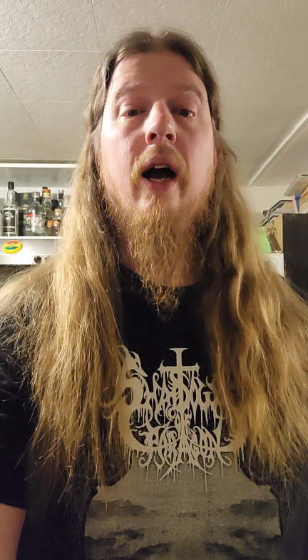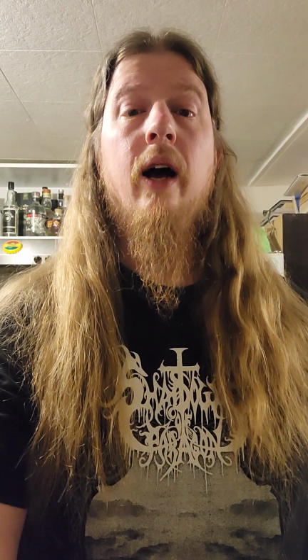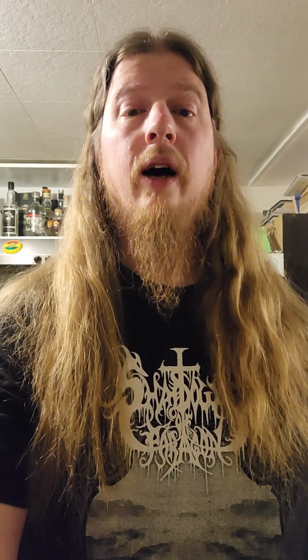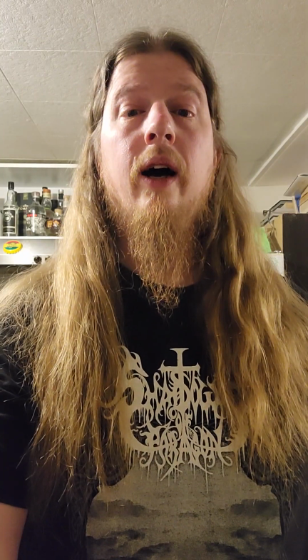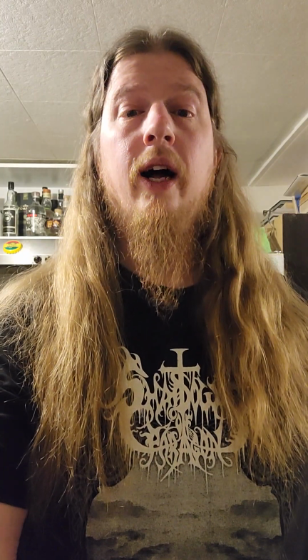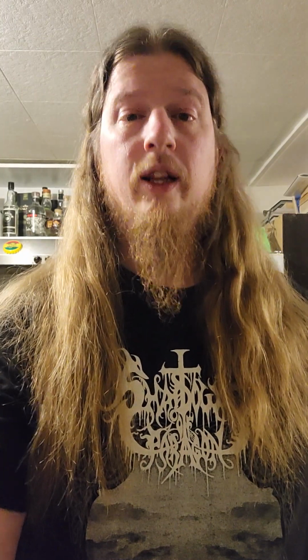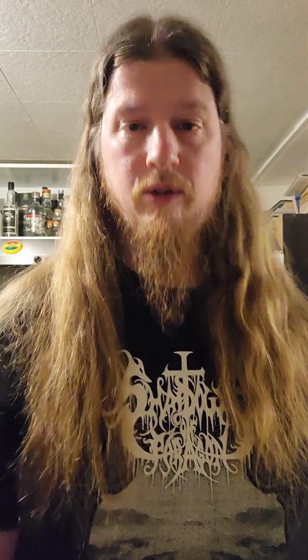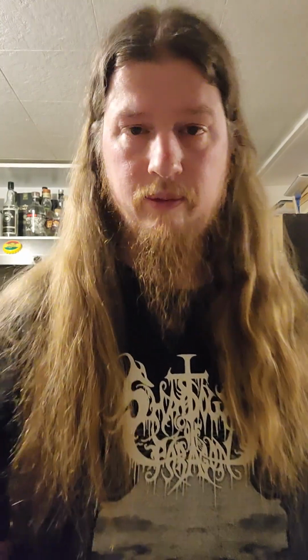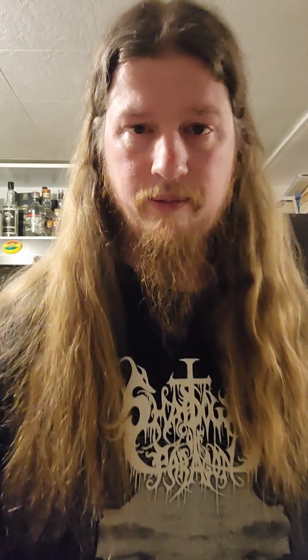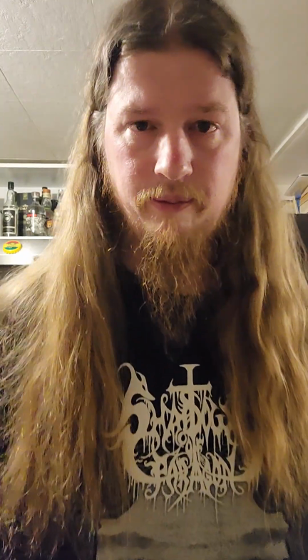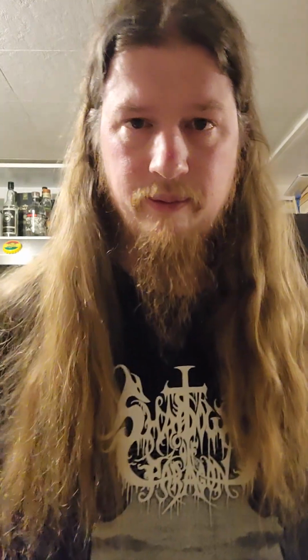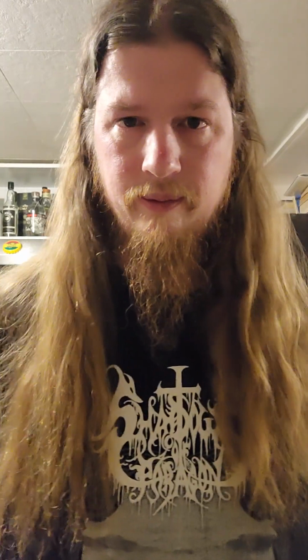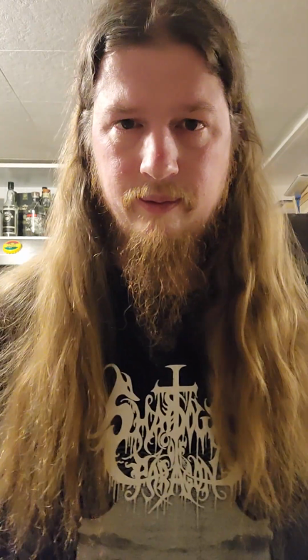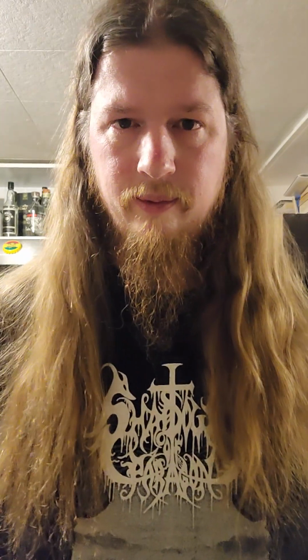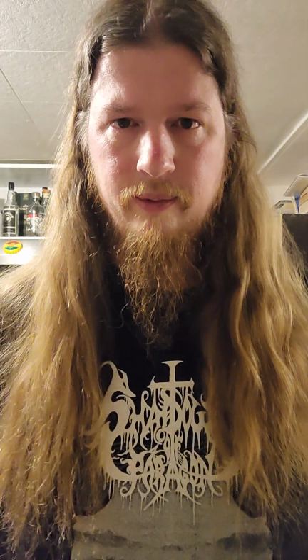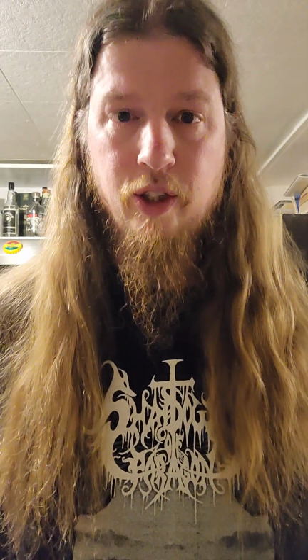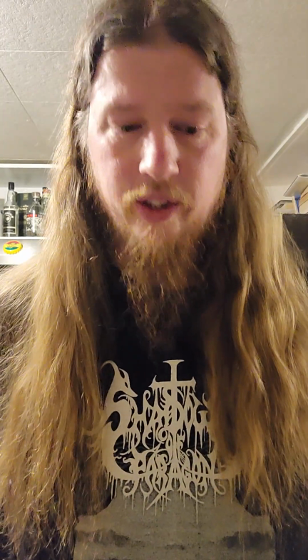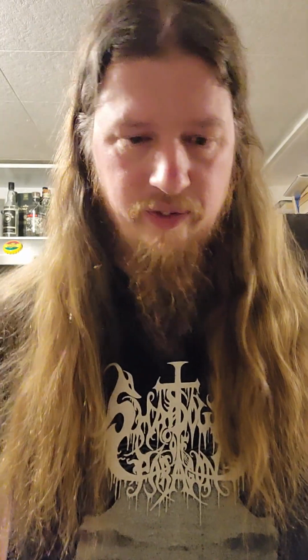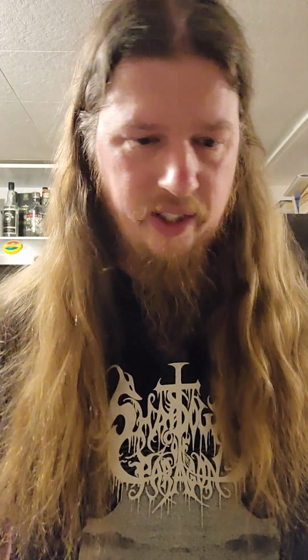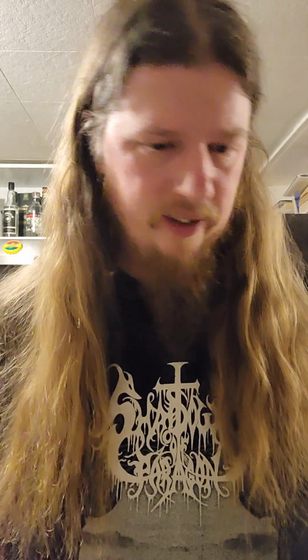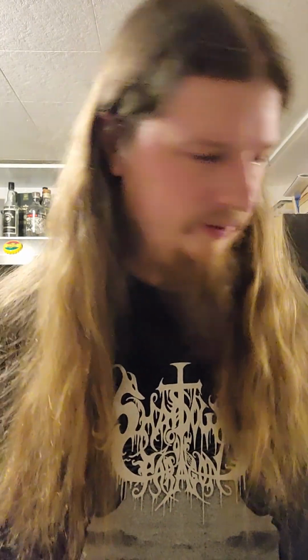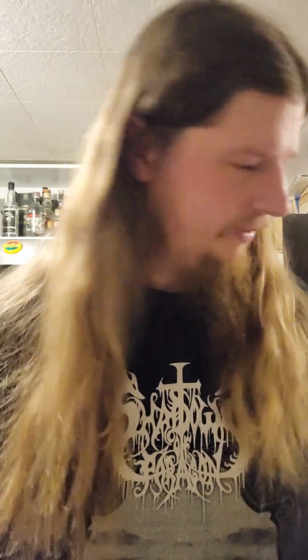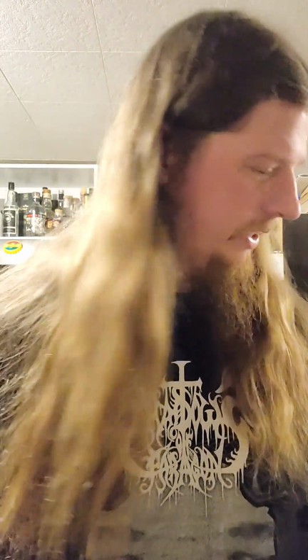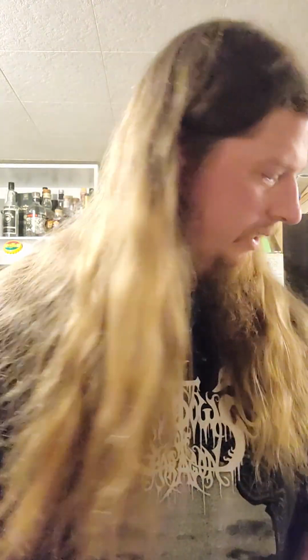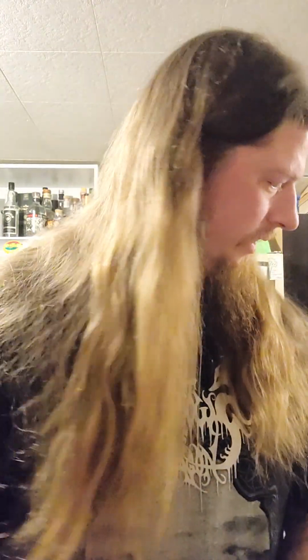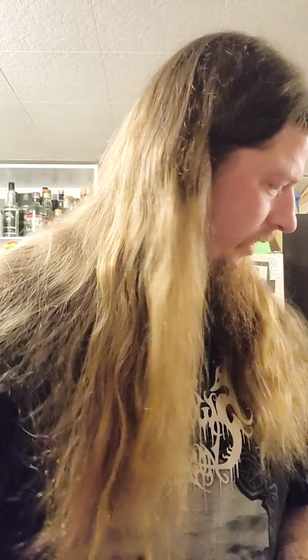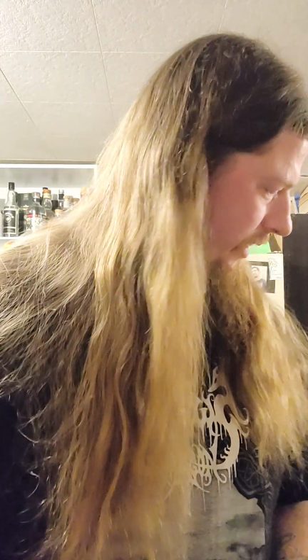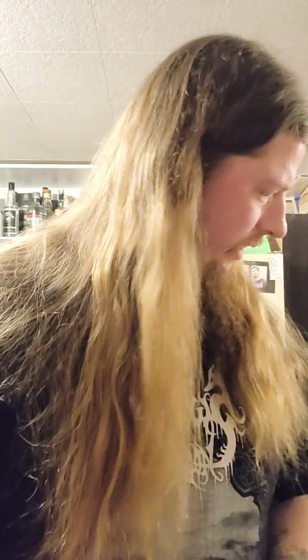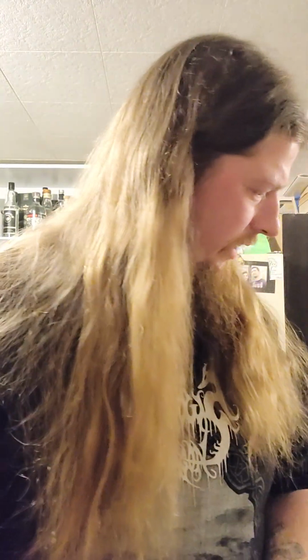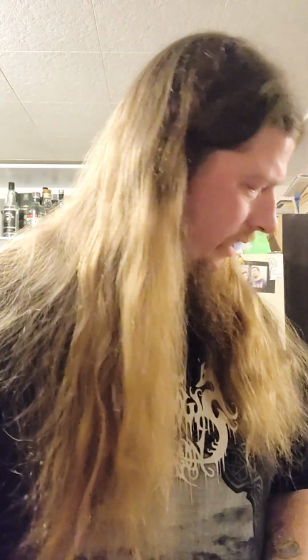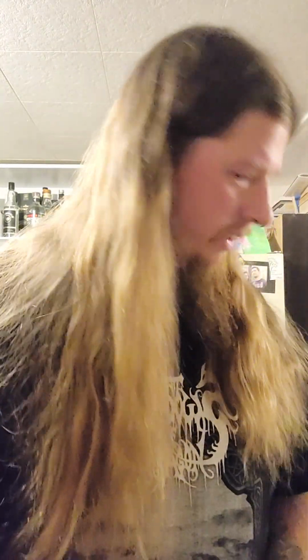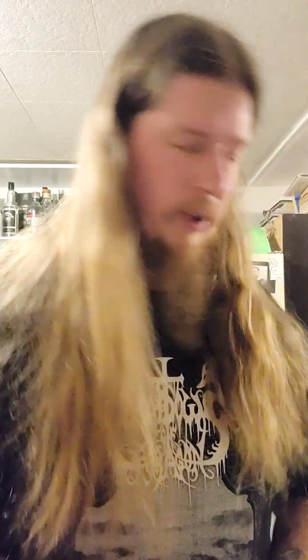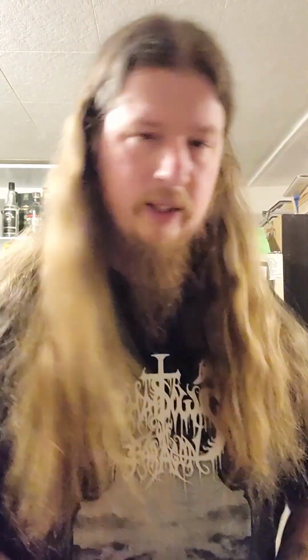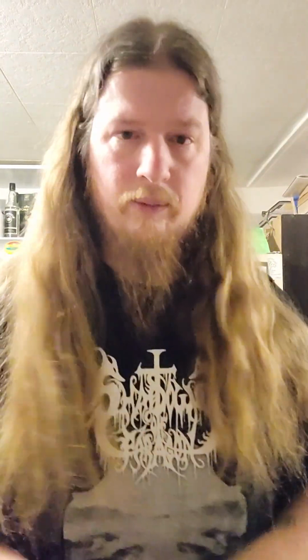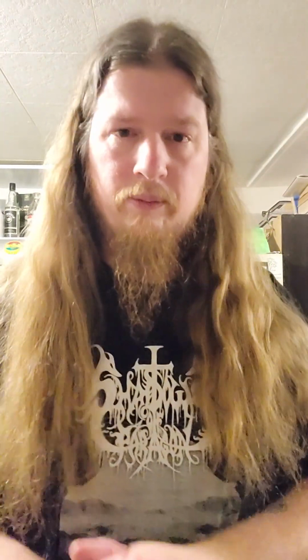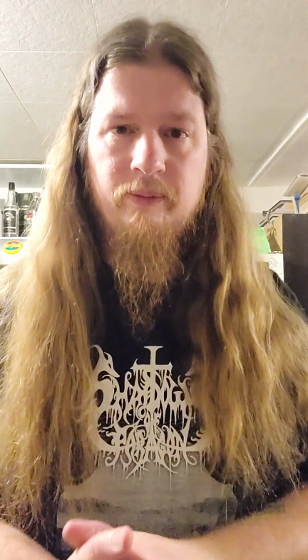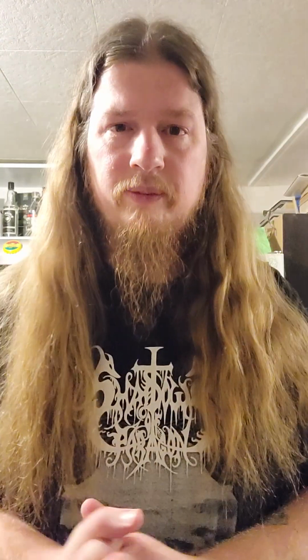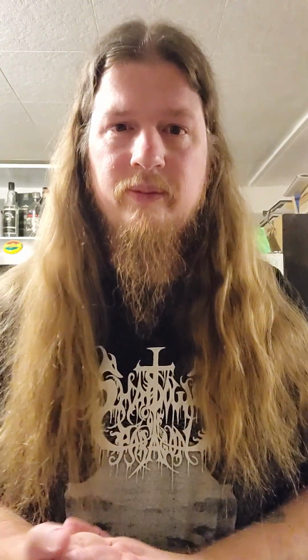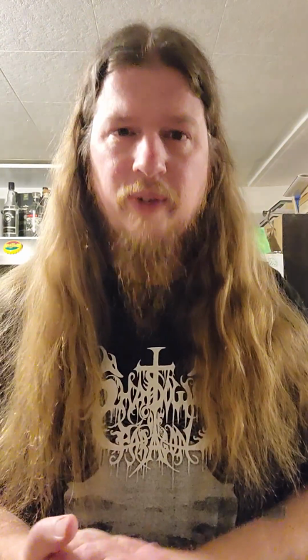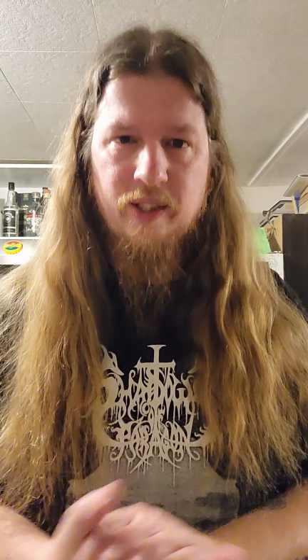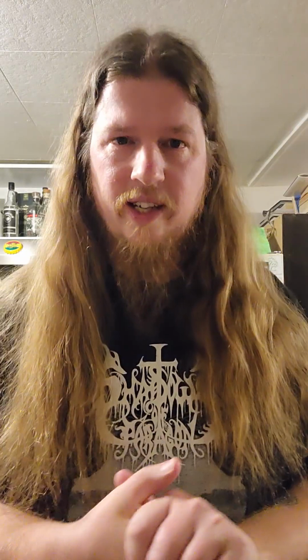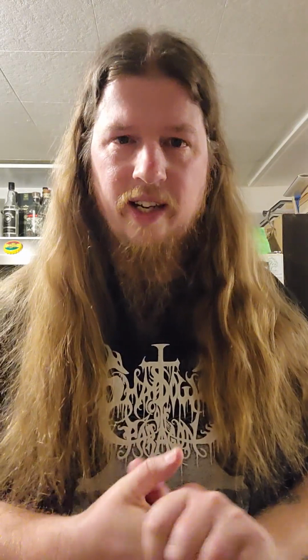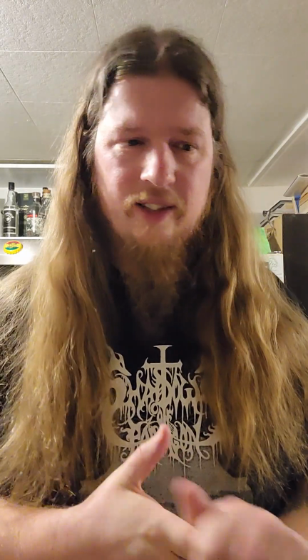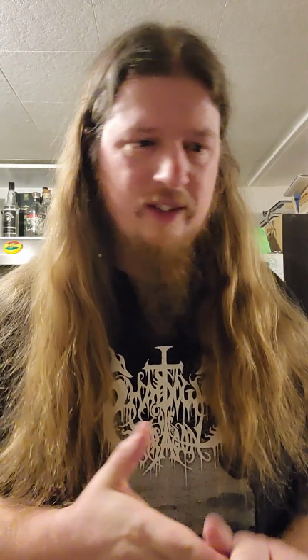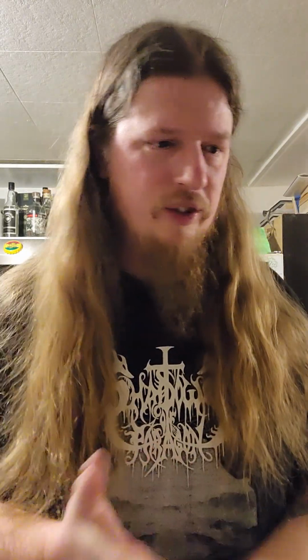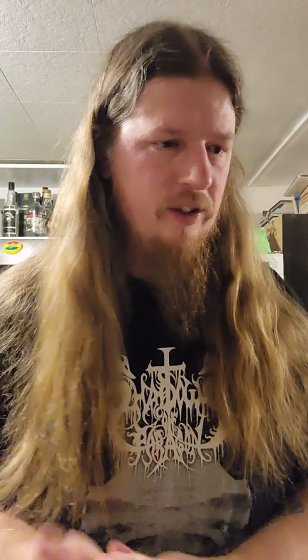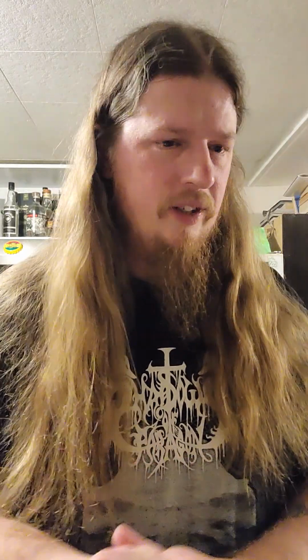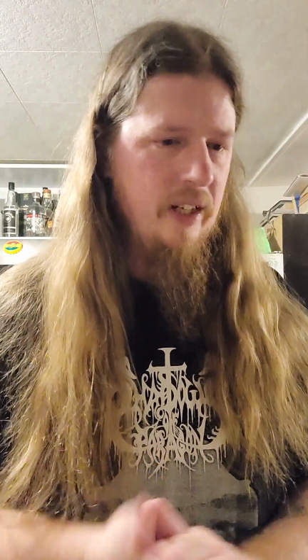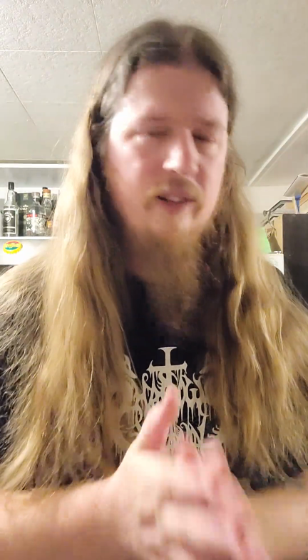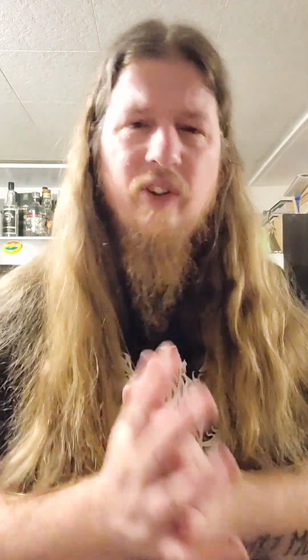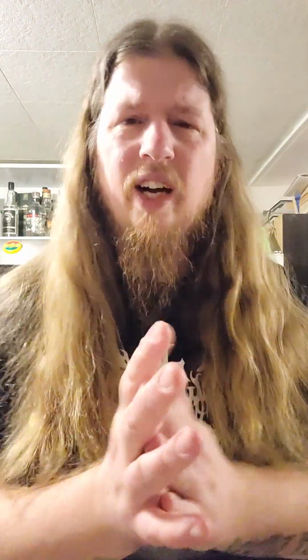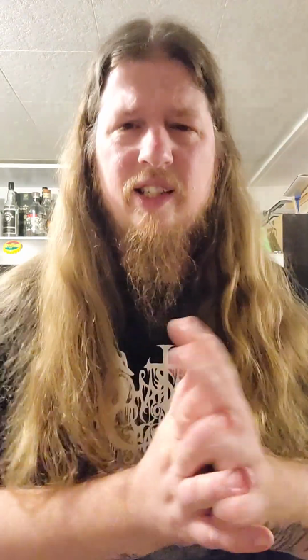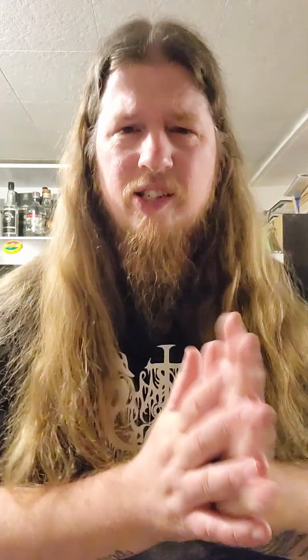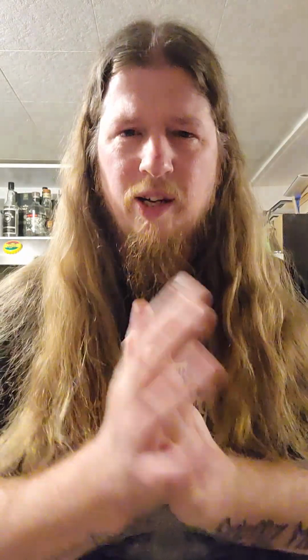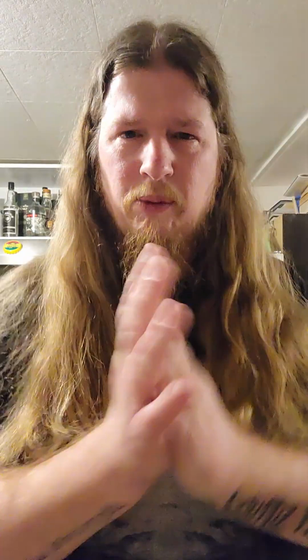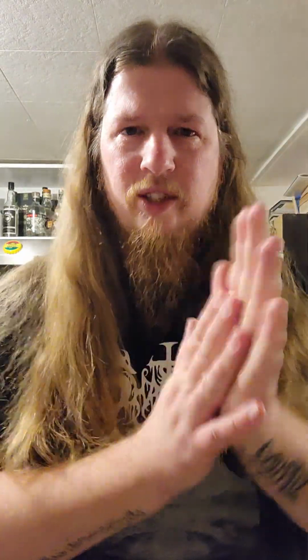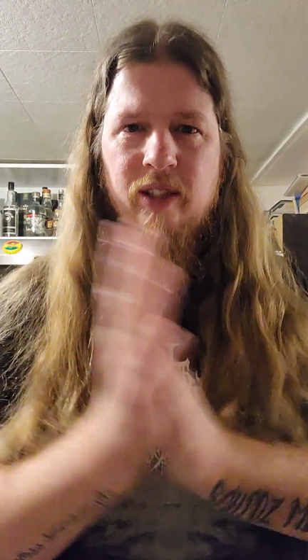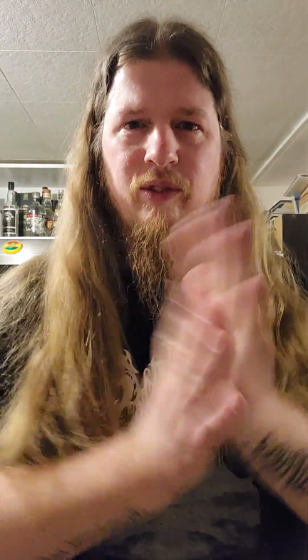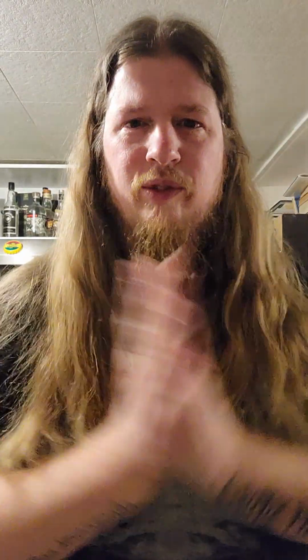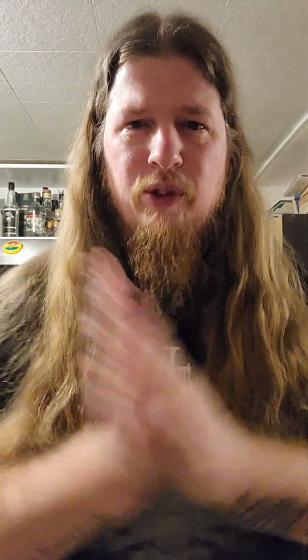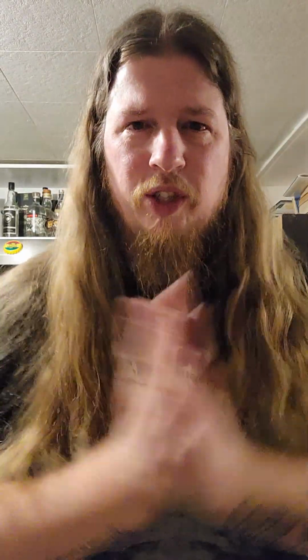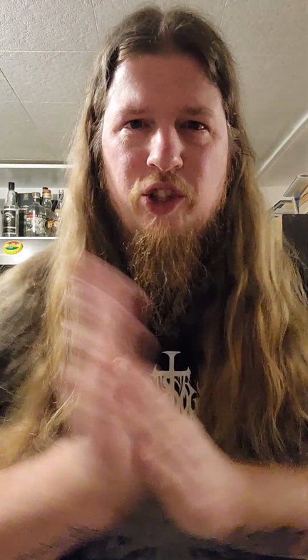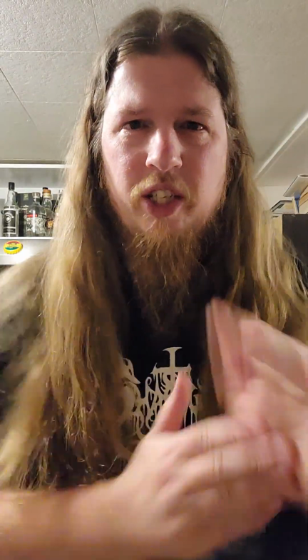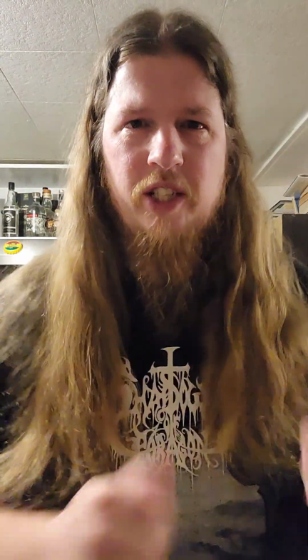Hello. Good evening. And welcome once again to another fine installment of reviewing shit.